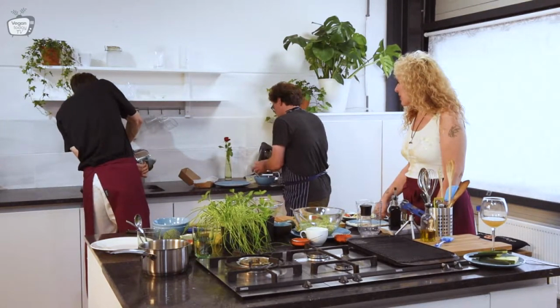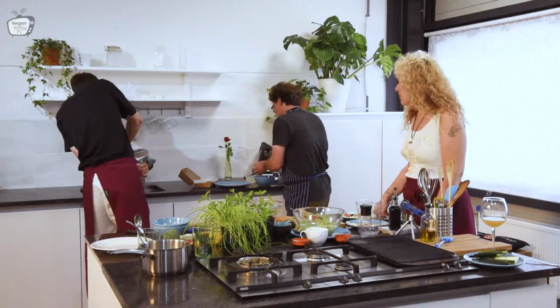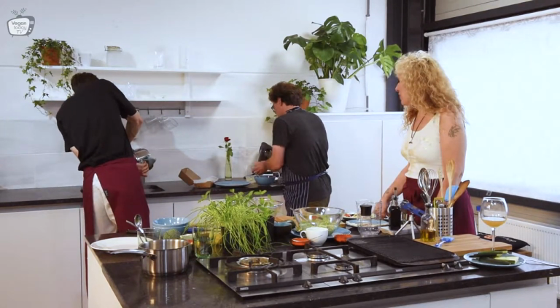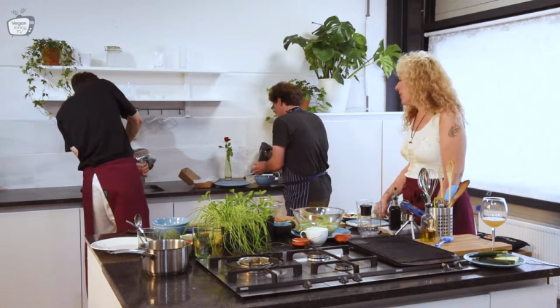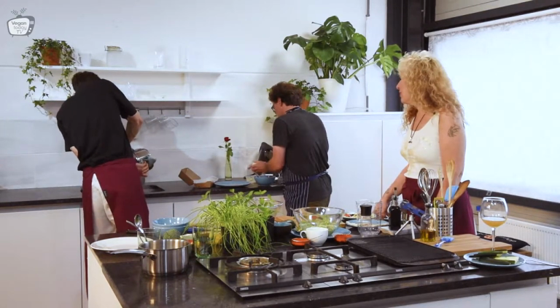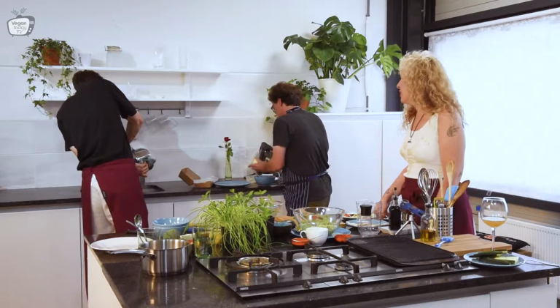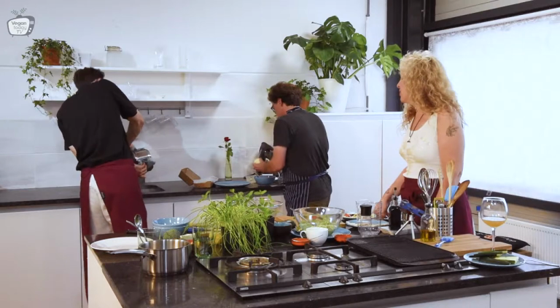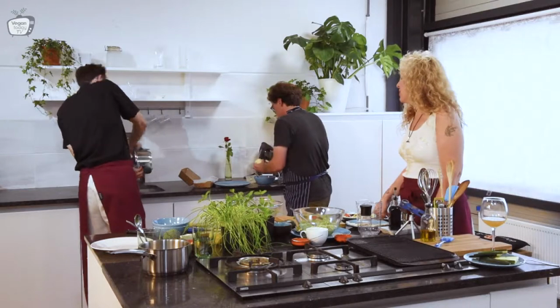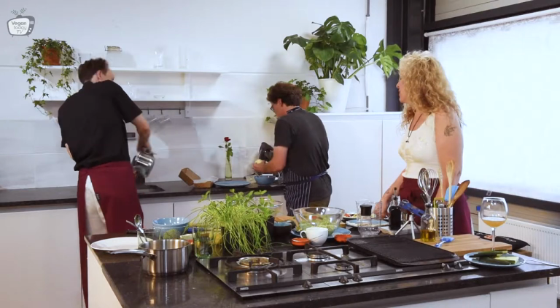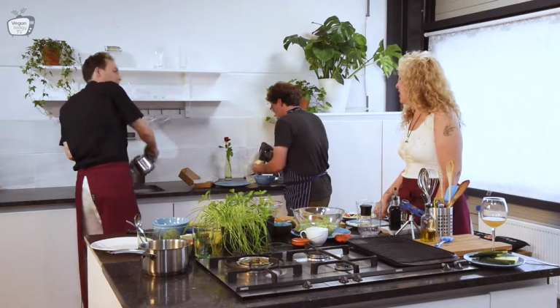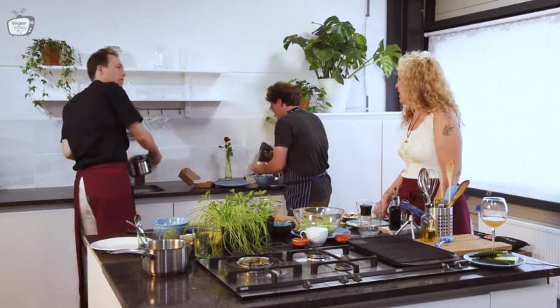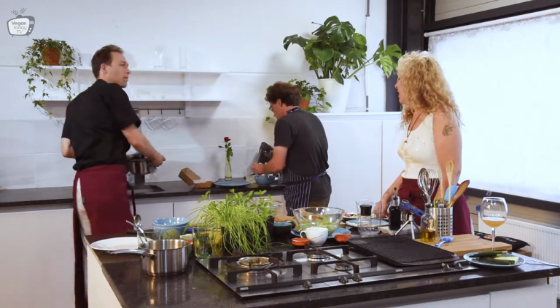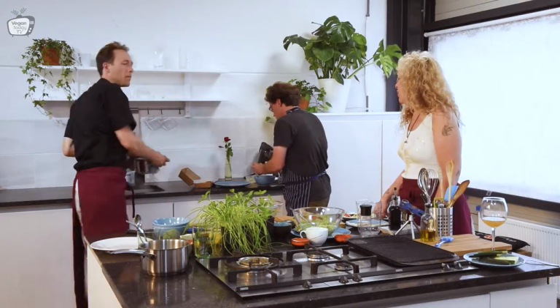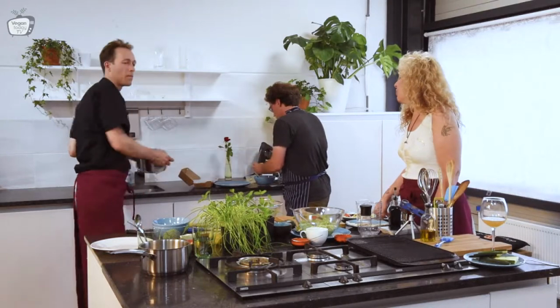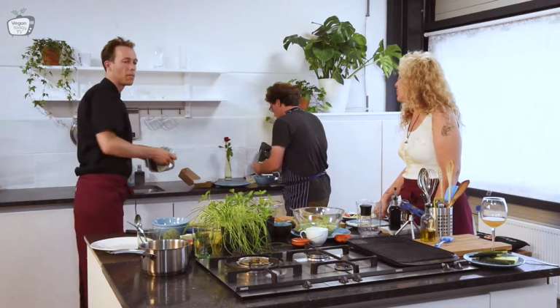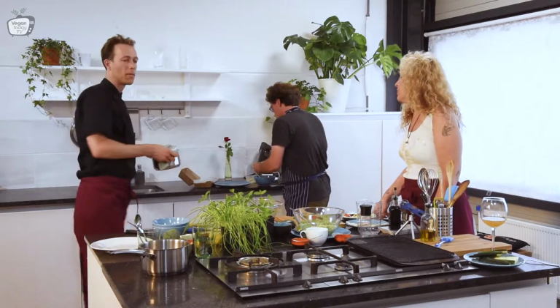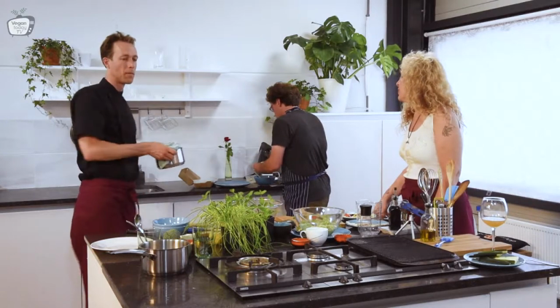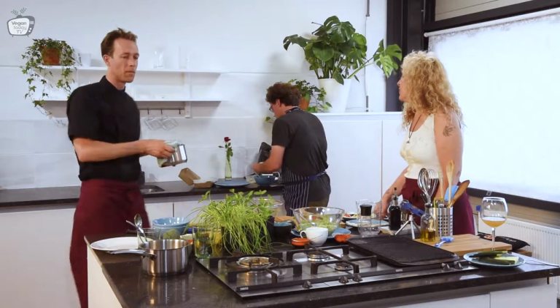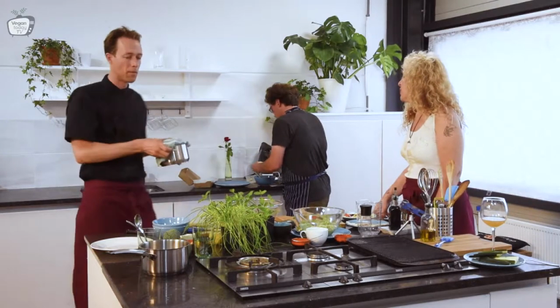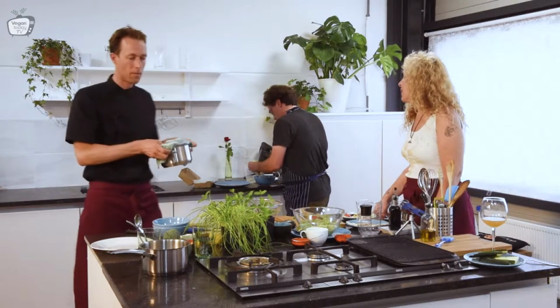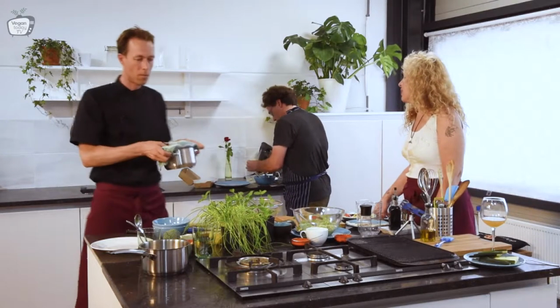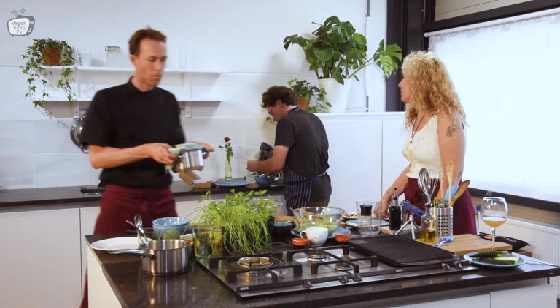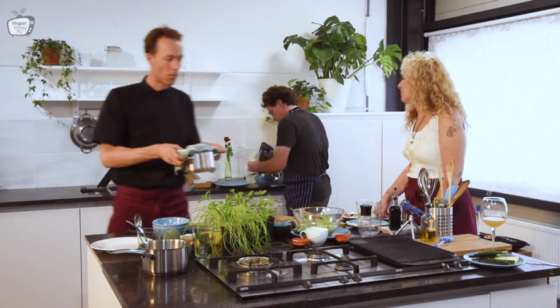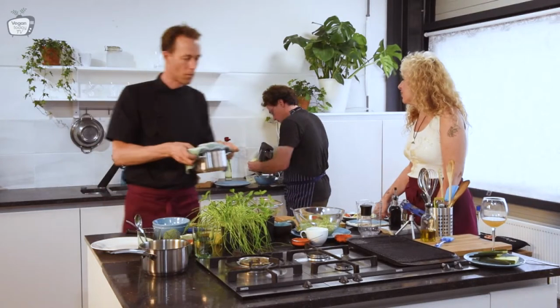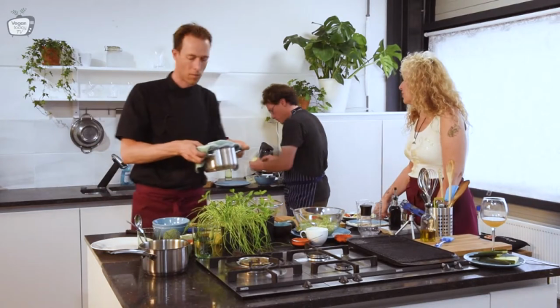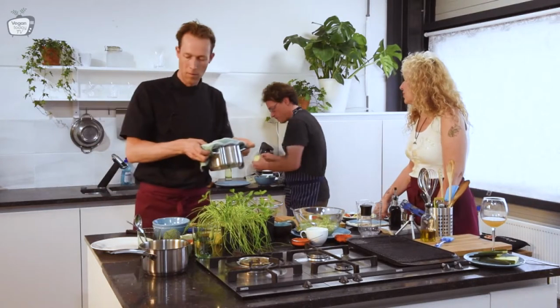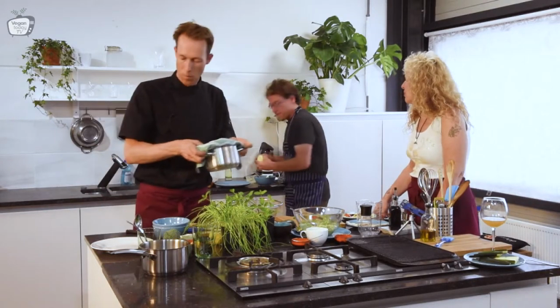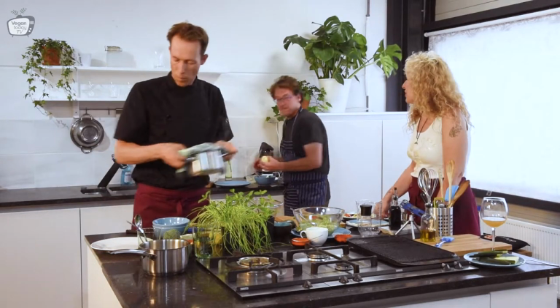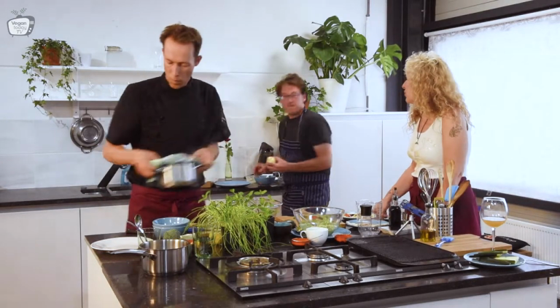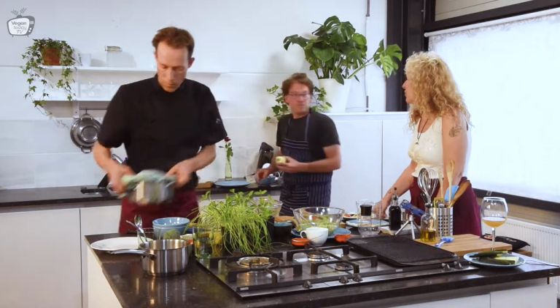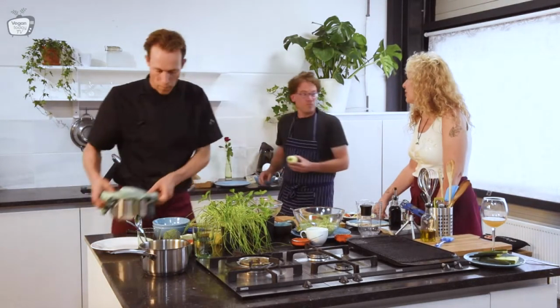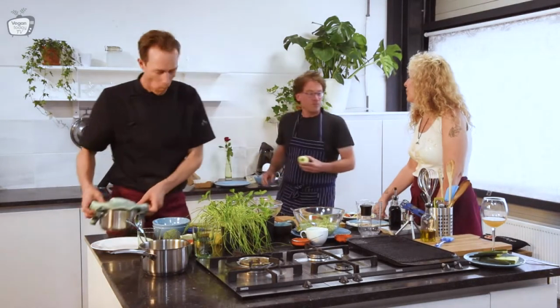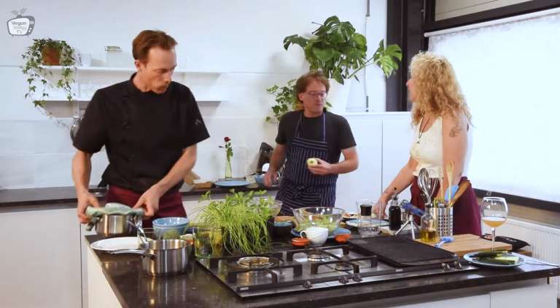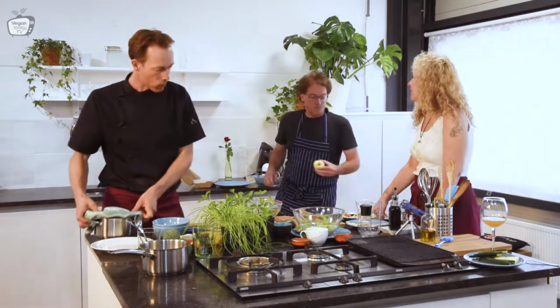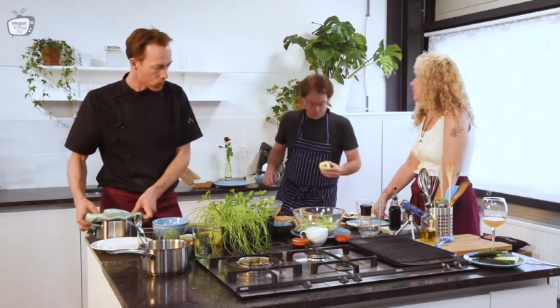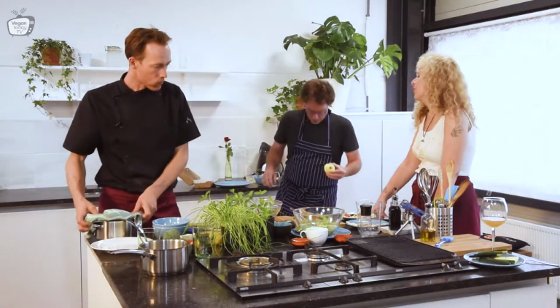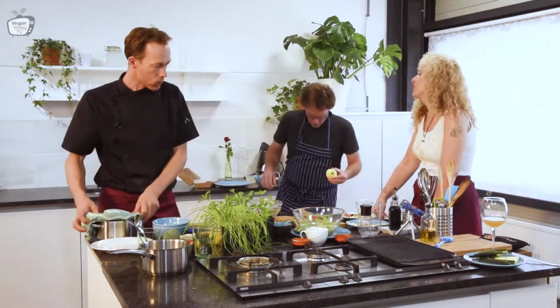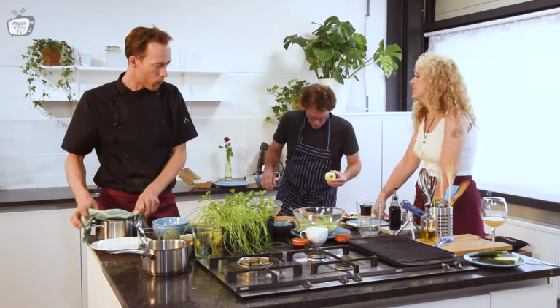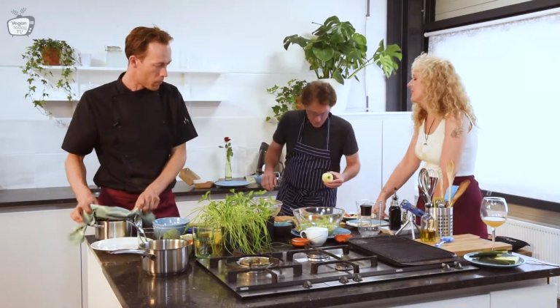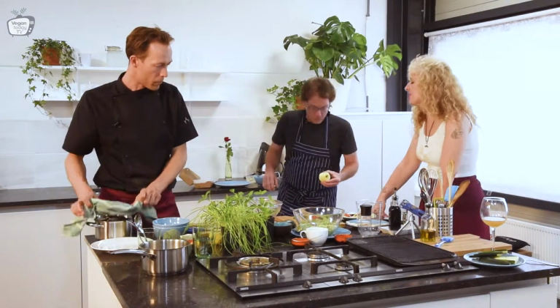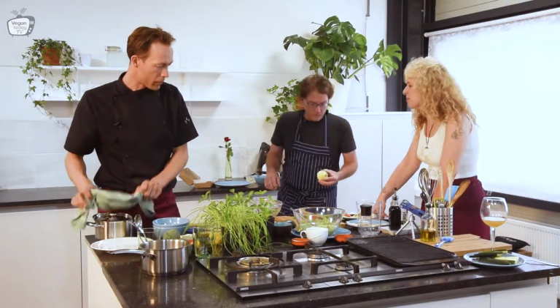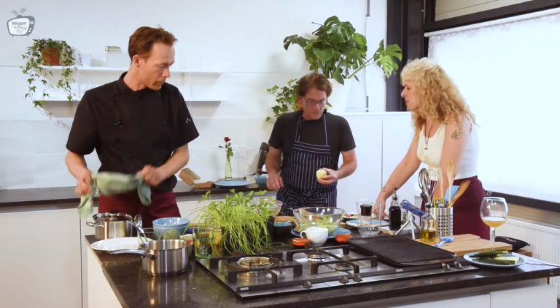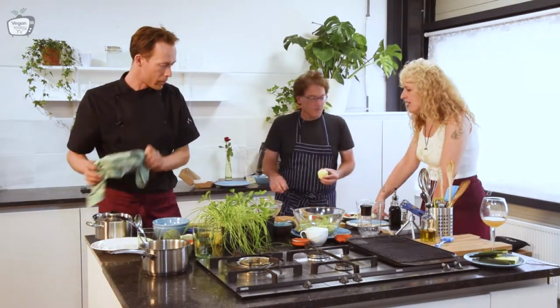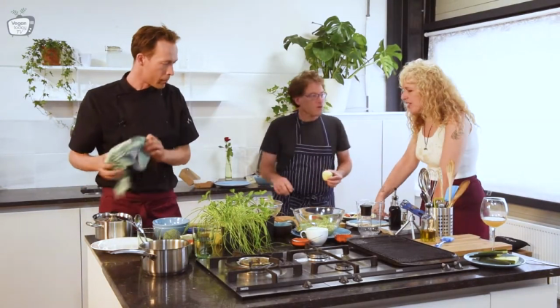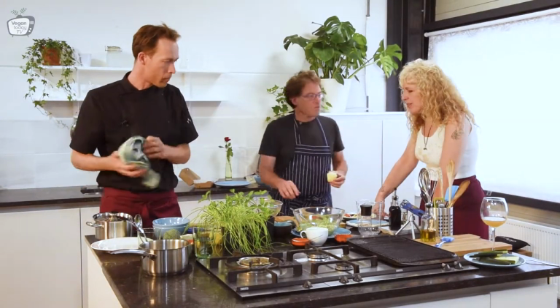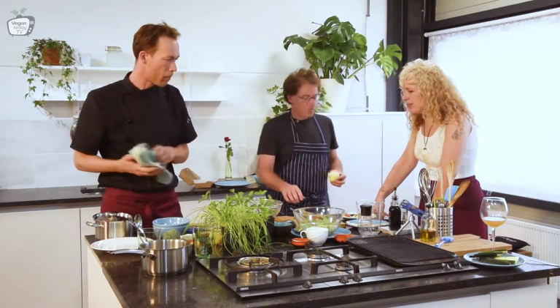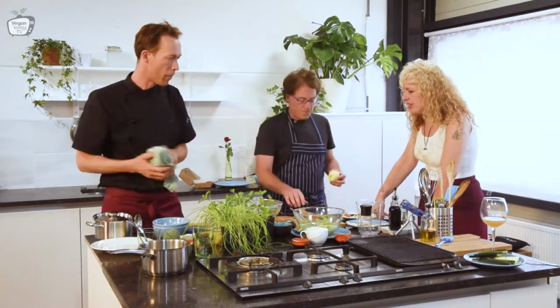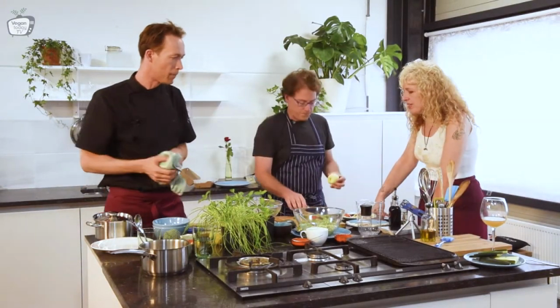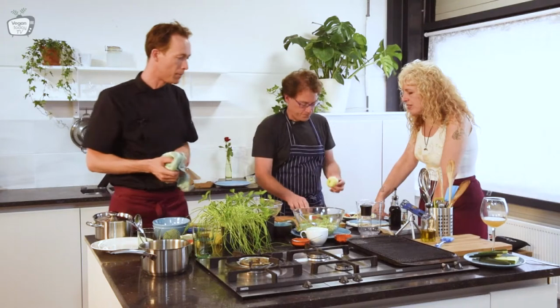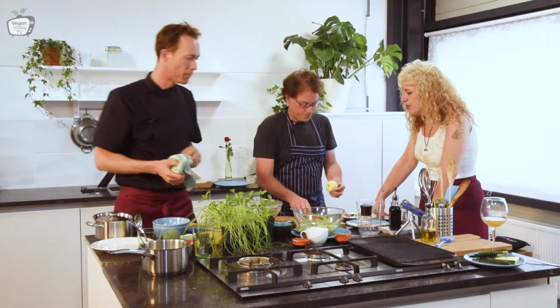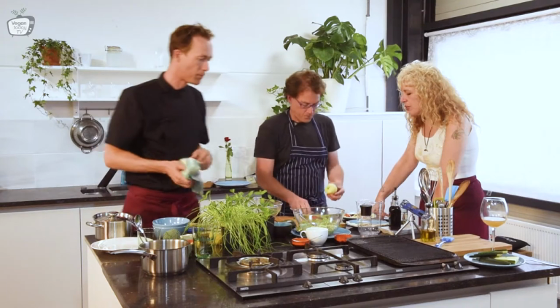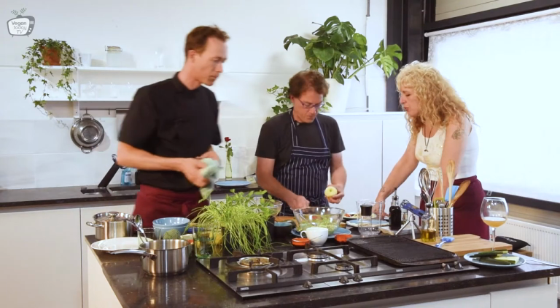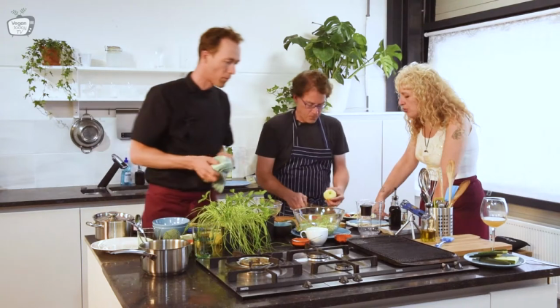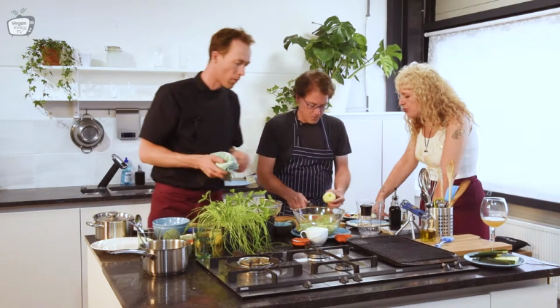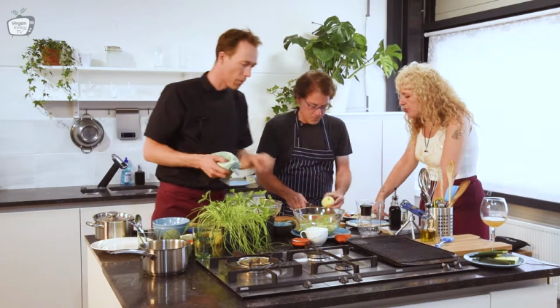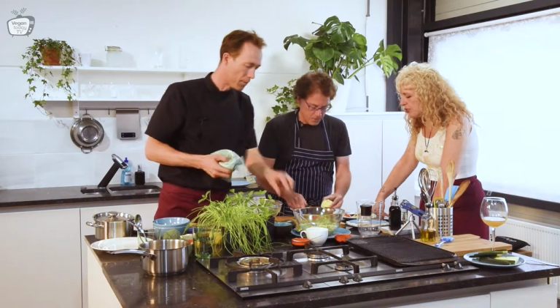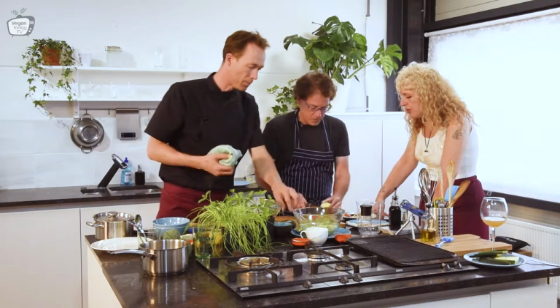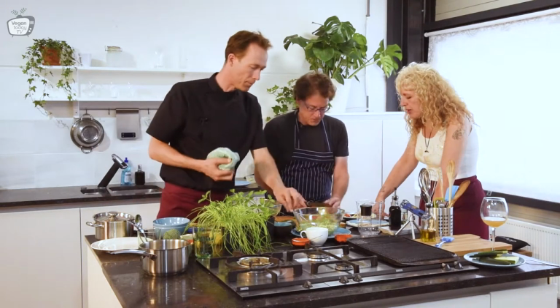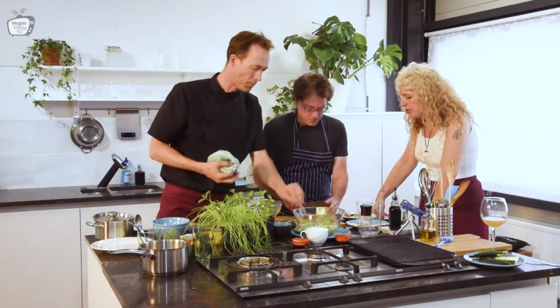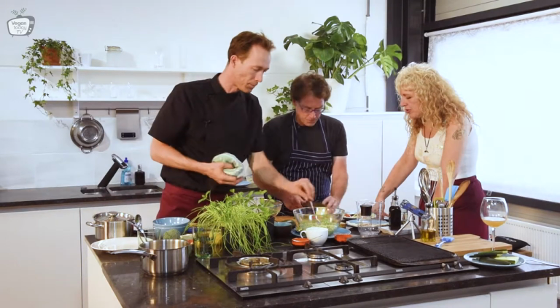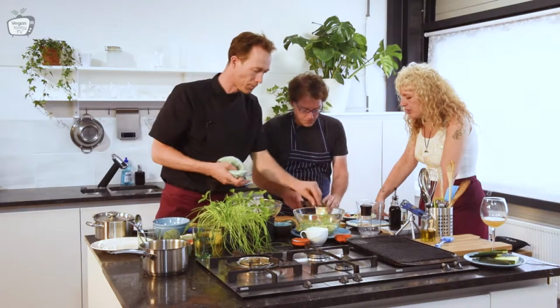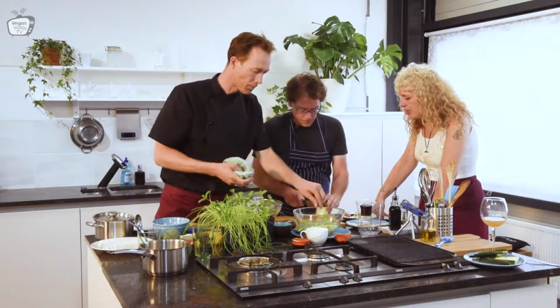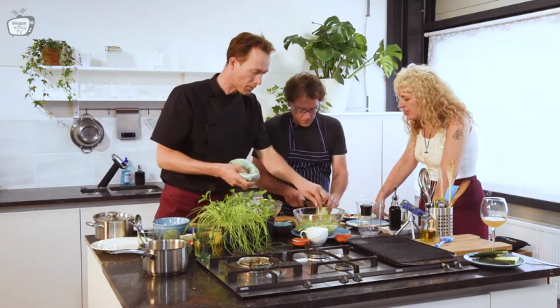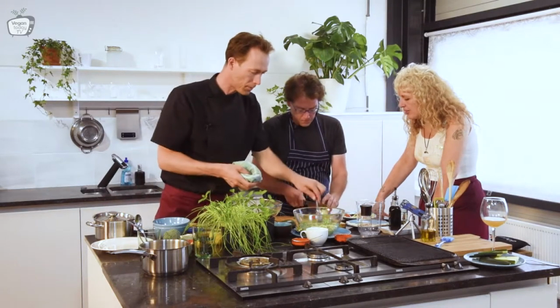You have been going almost everywhere around the world — do you see much difference in food cultures between different places?